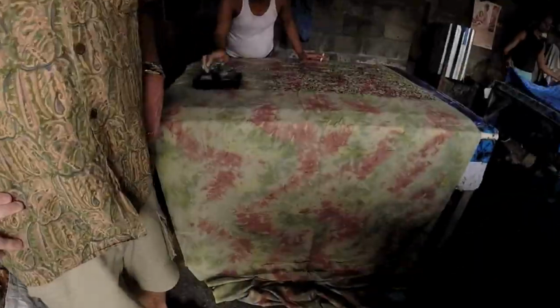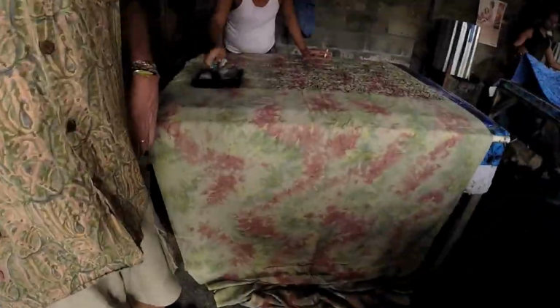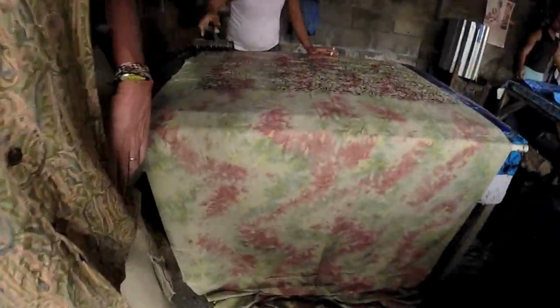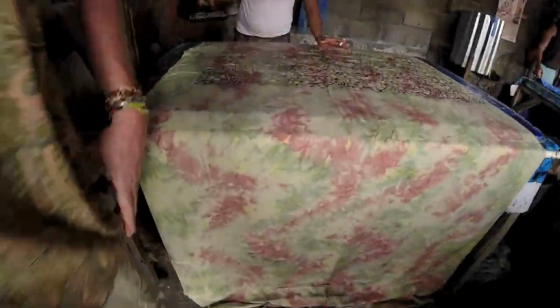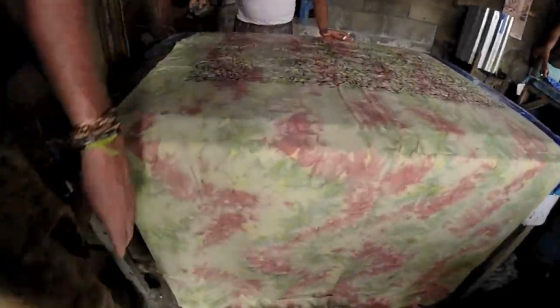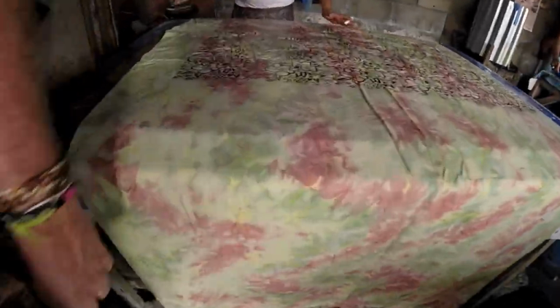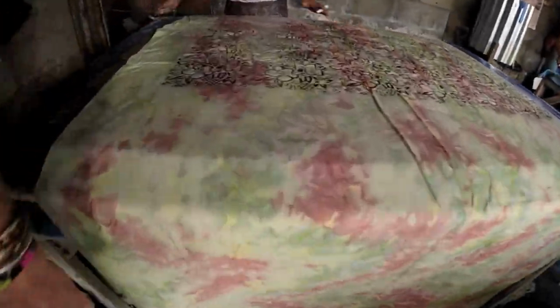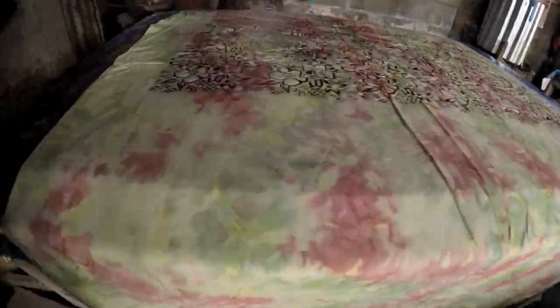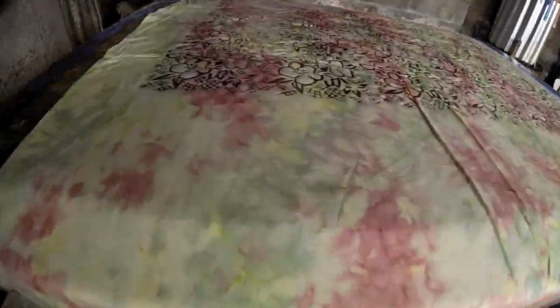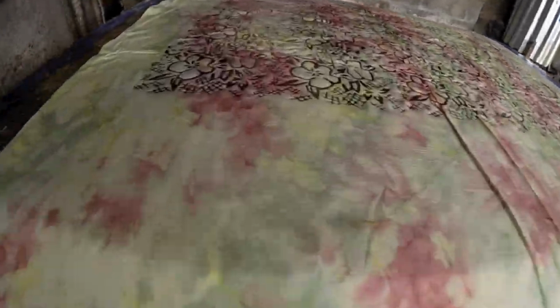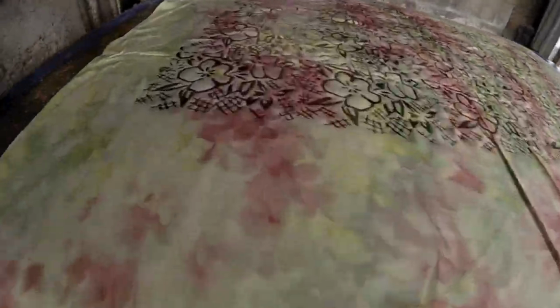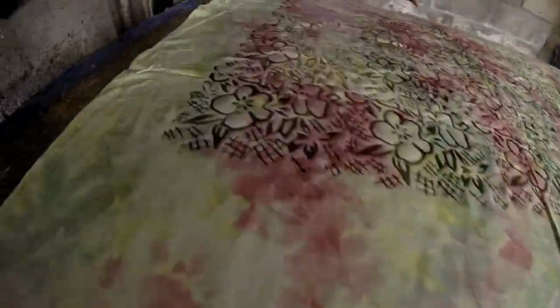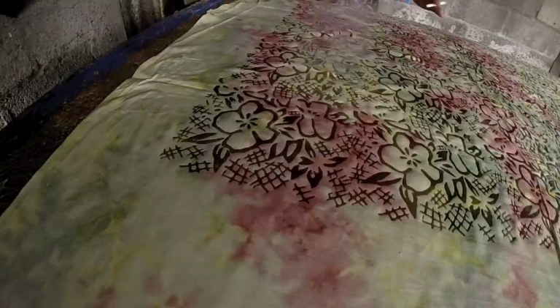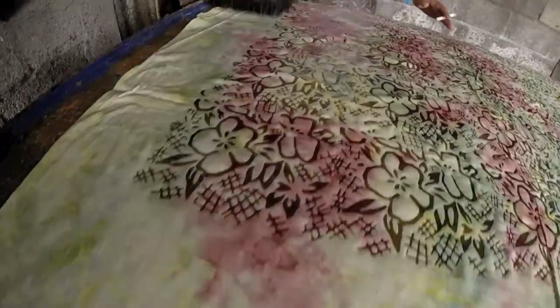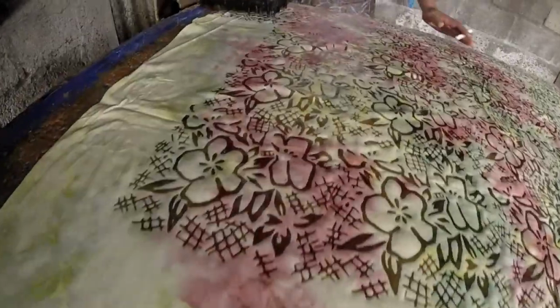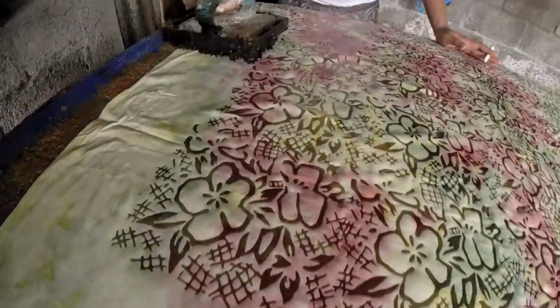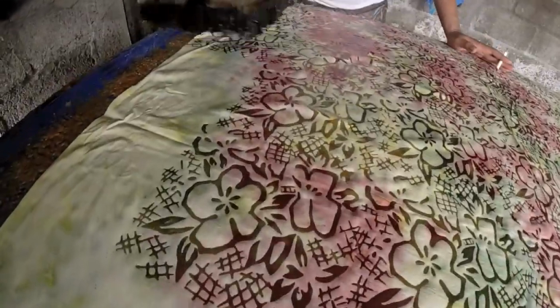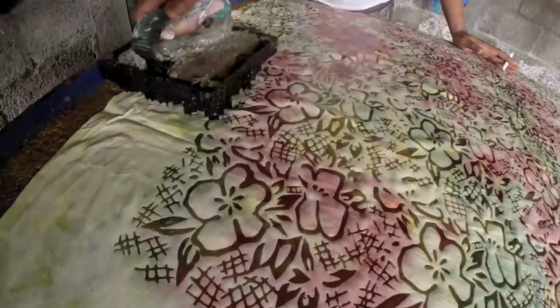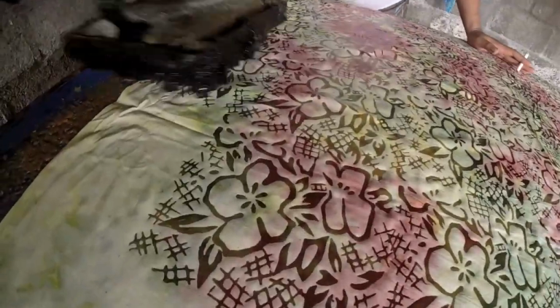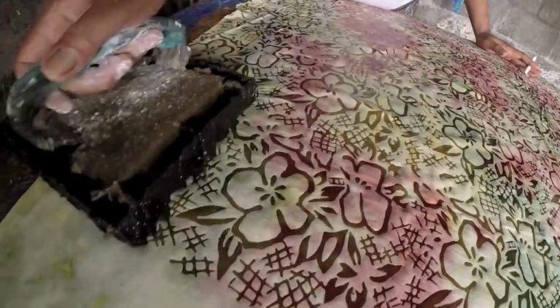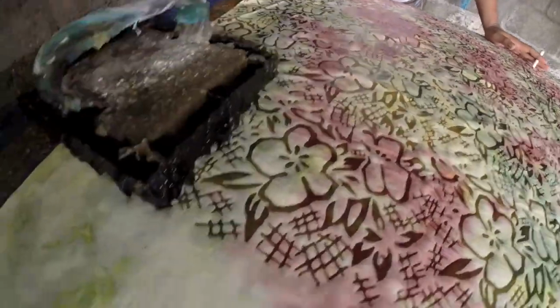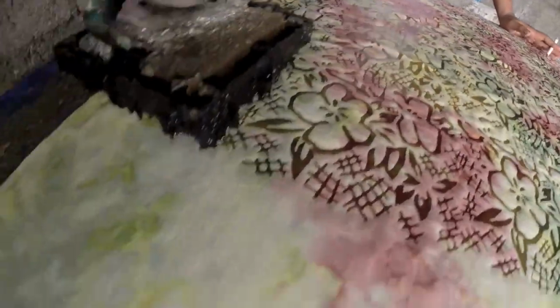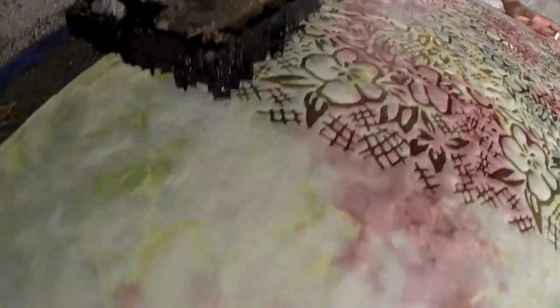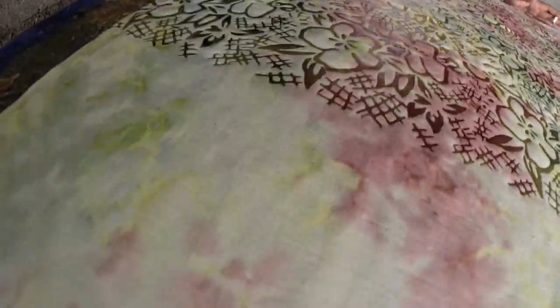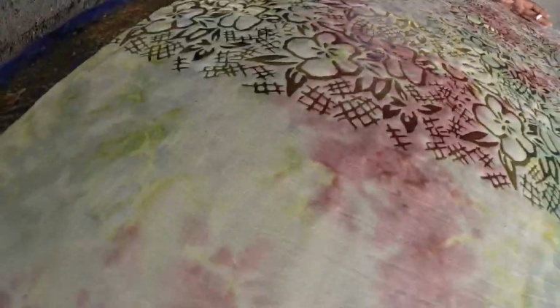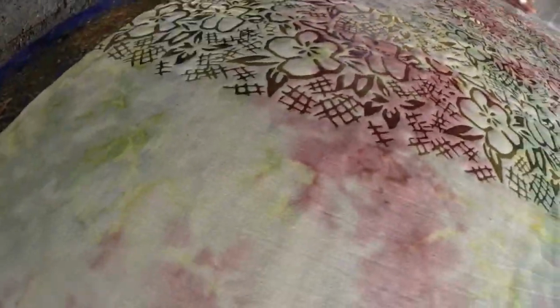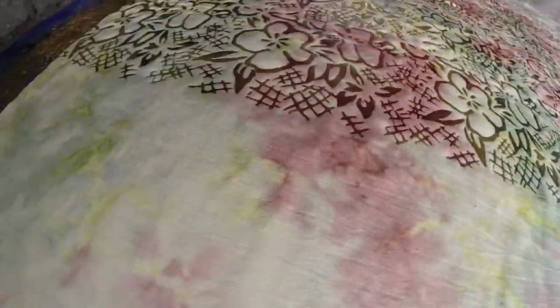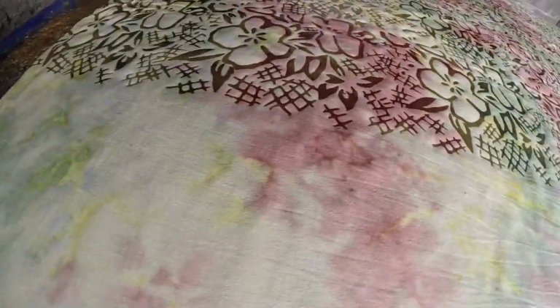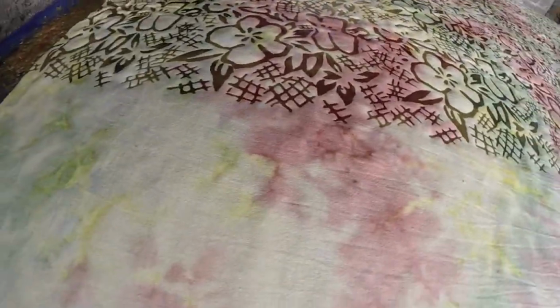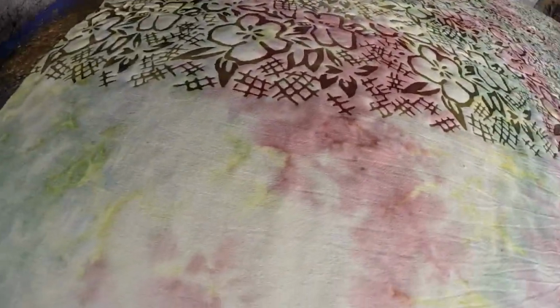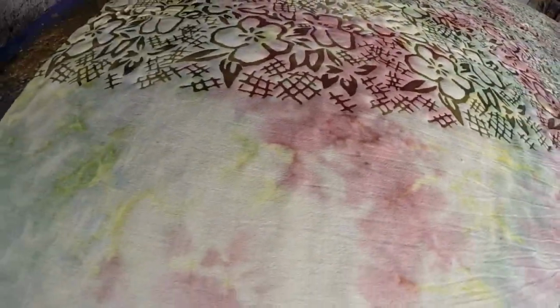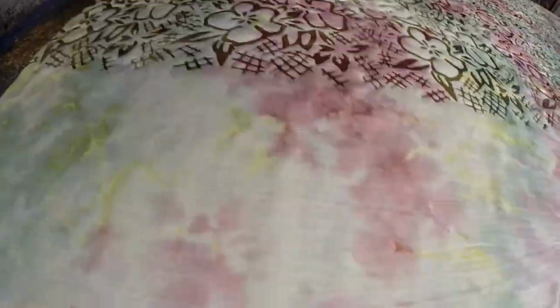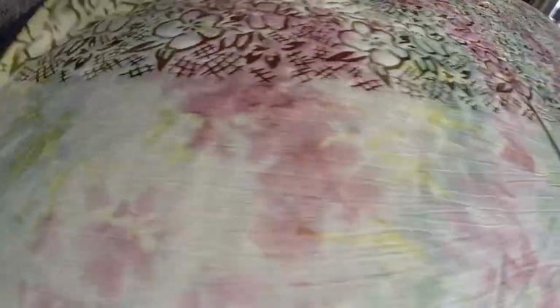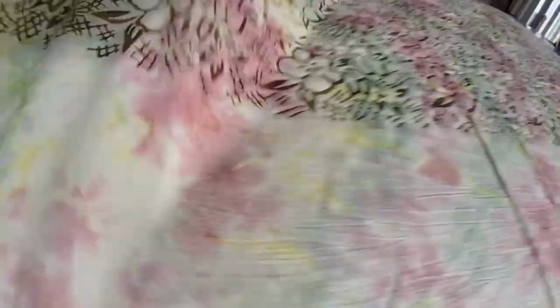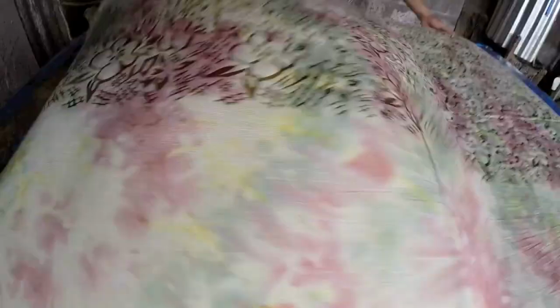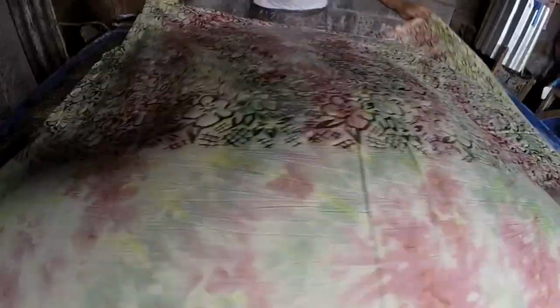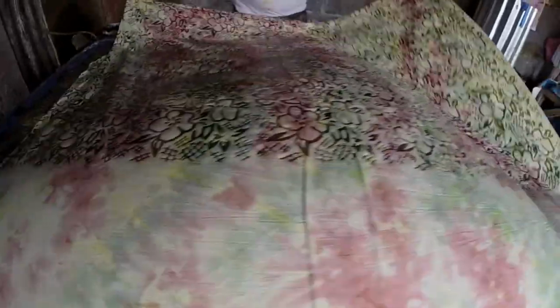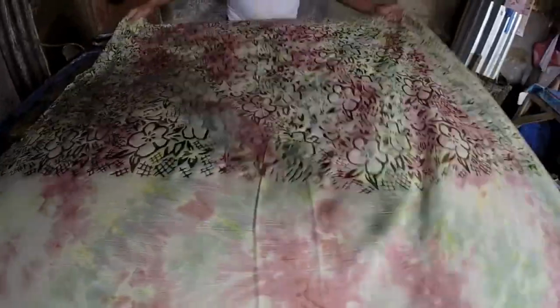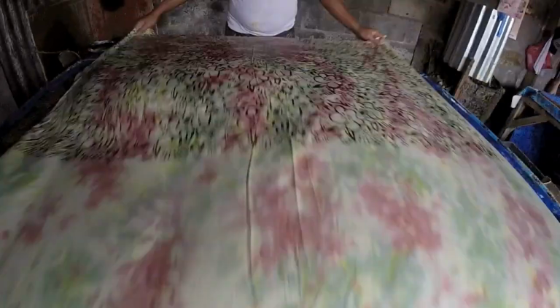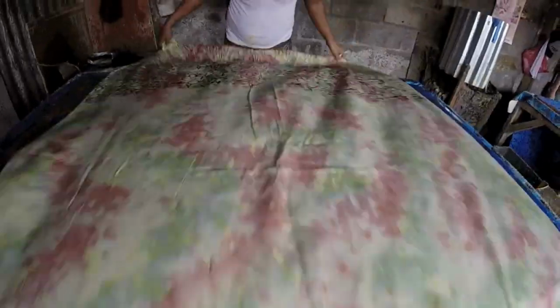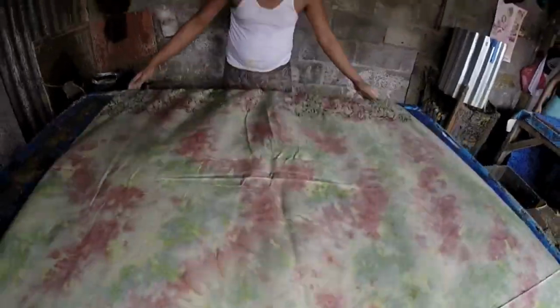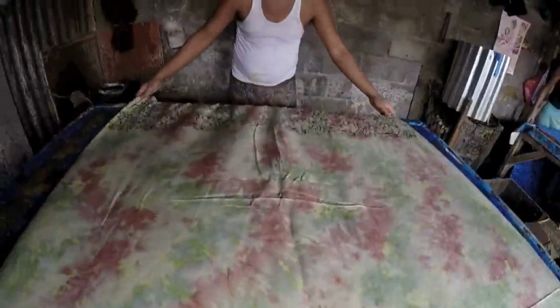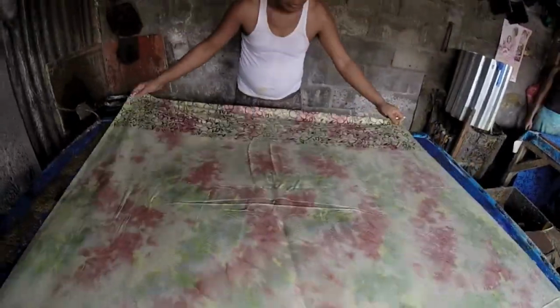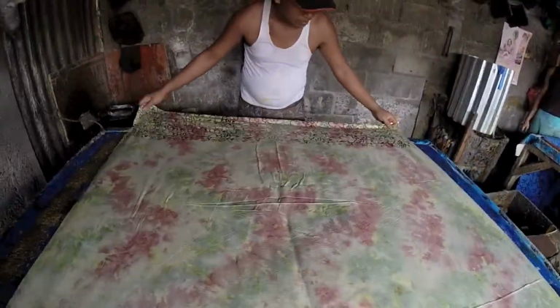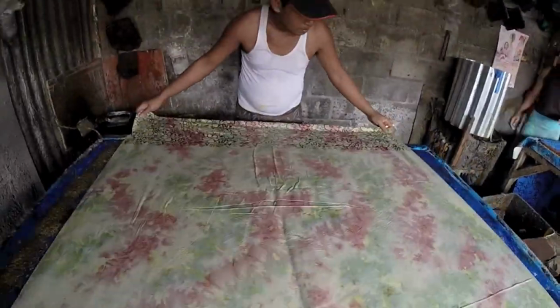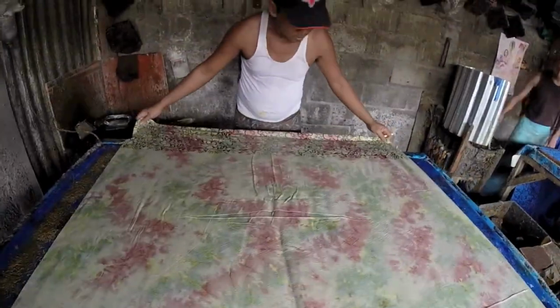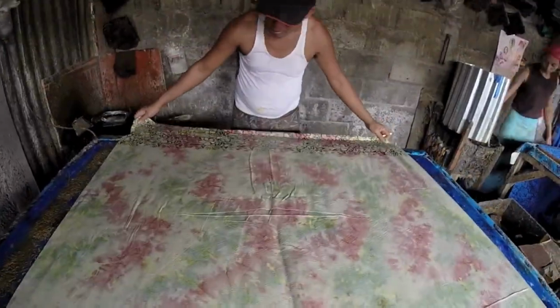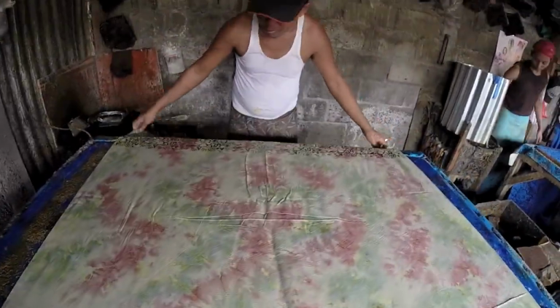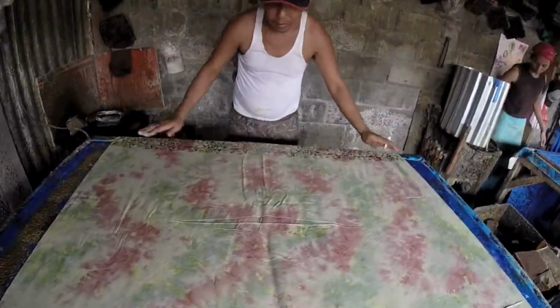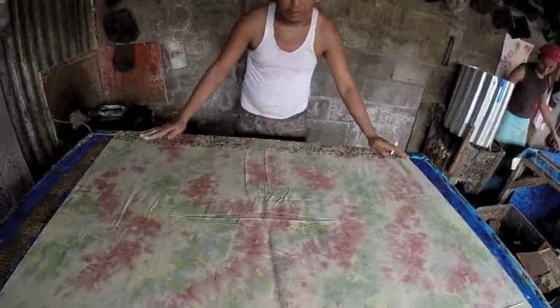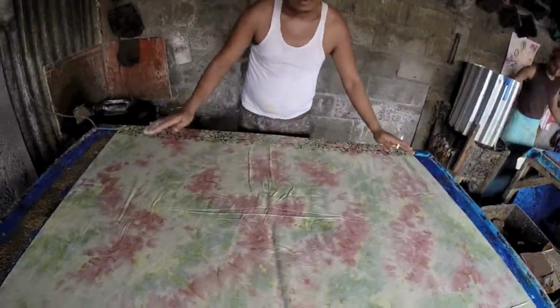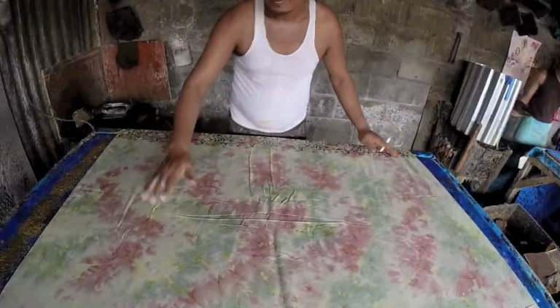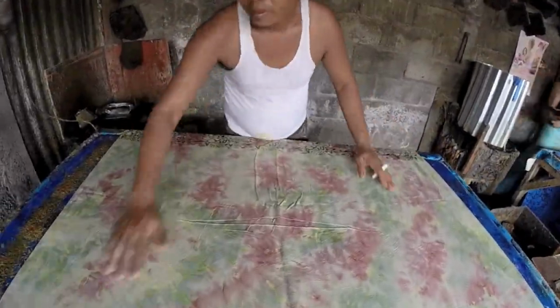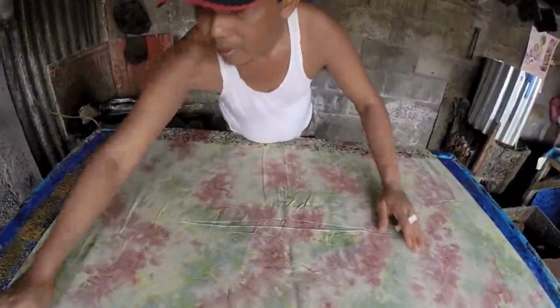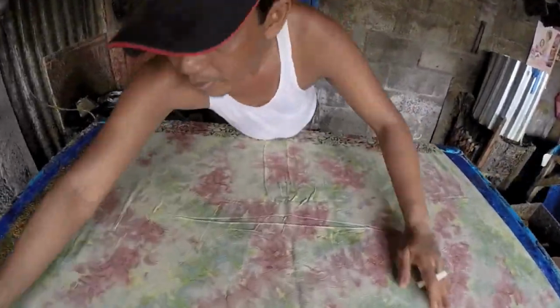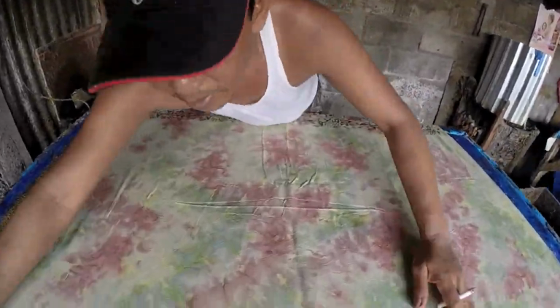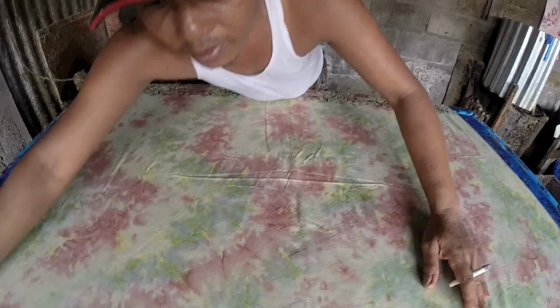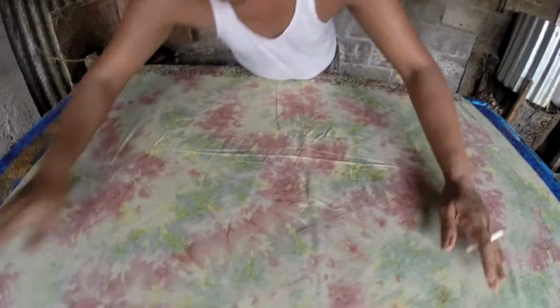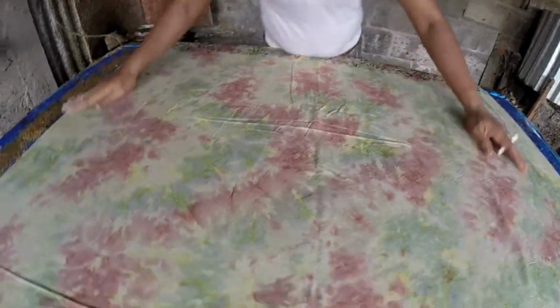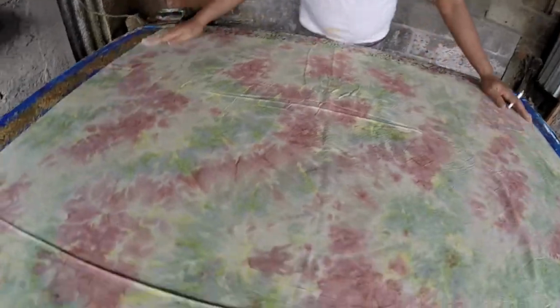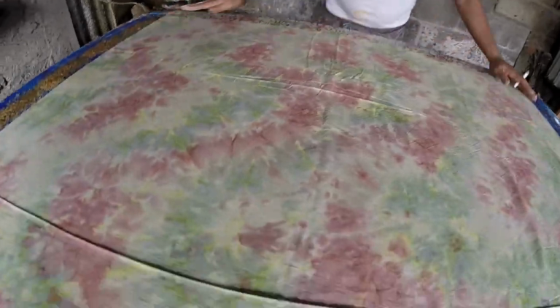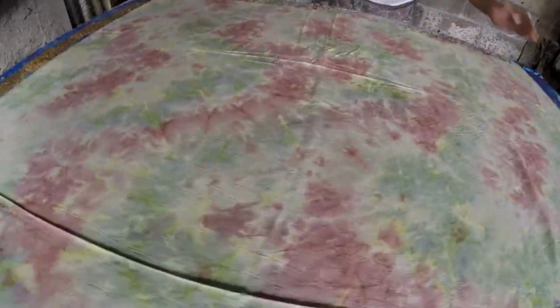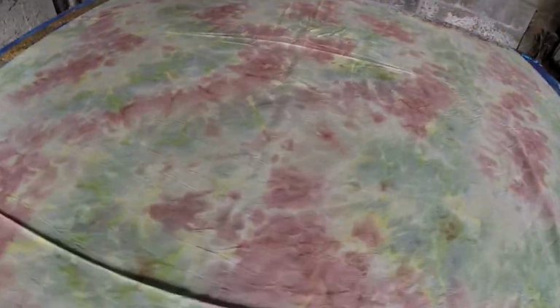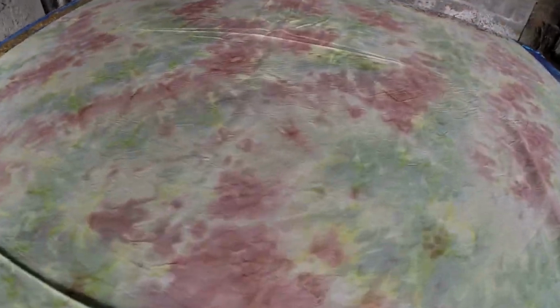And then, after, we put the block with stamp — yeah, stamp block. And then, leave the candle wax there.